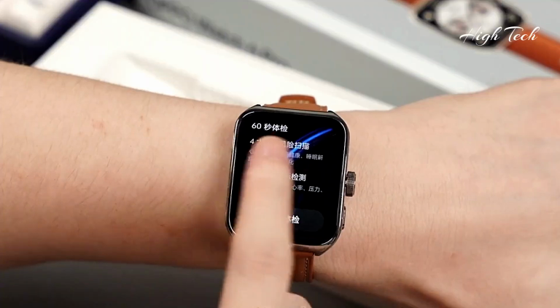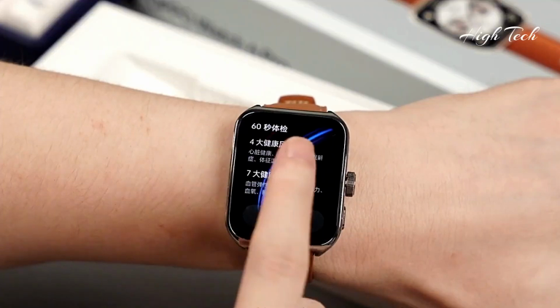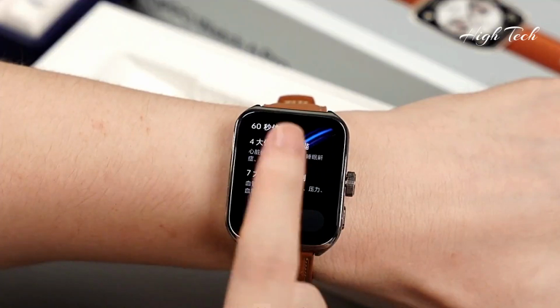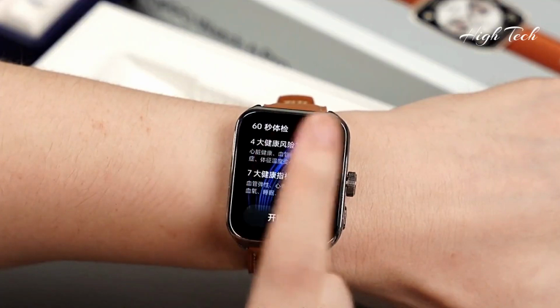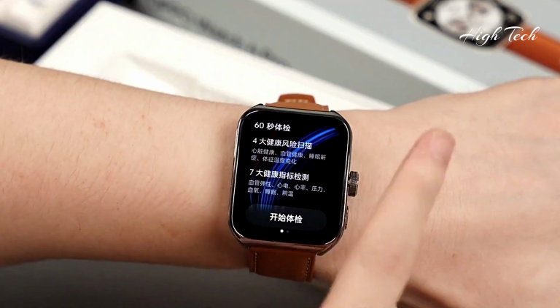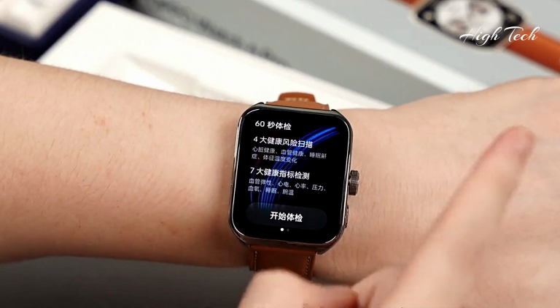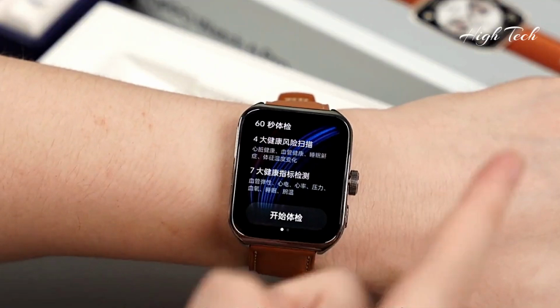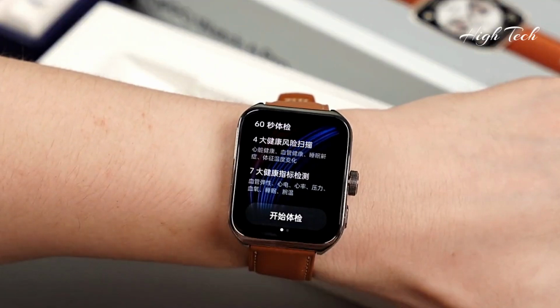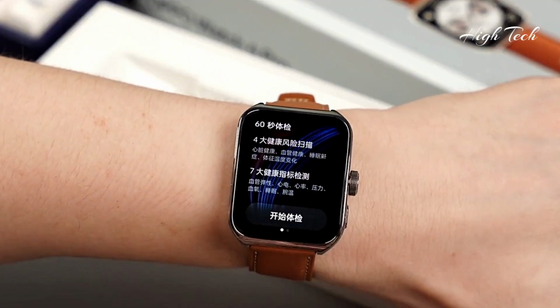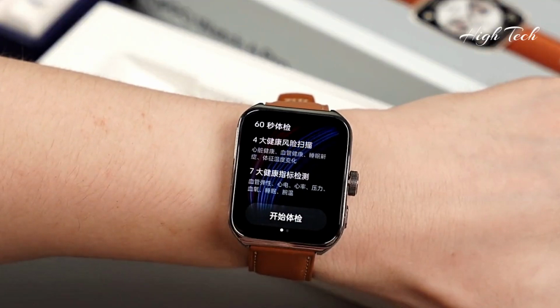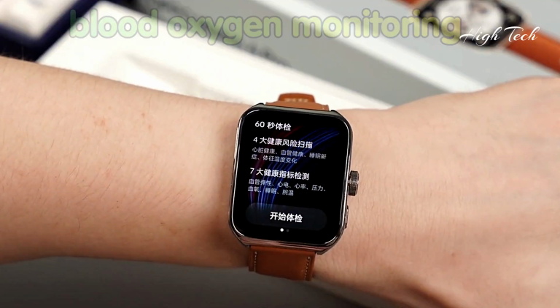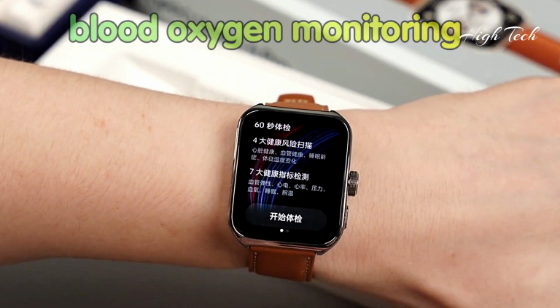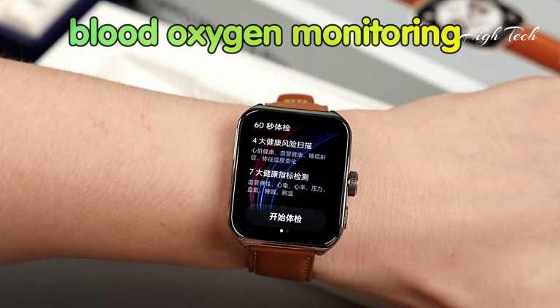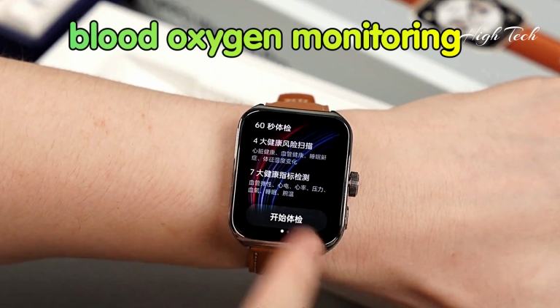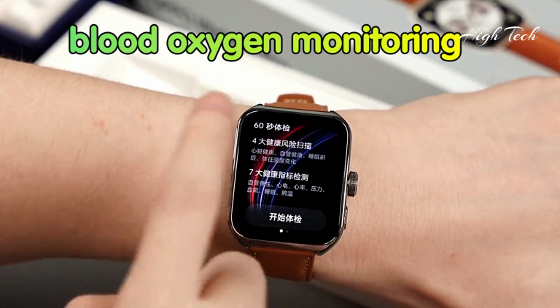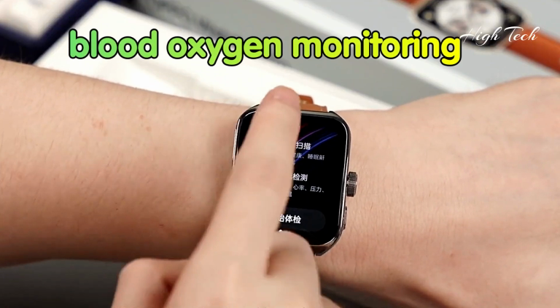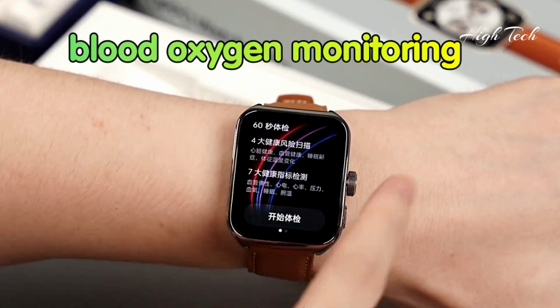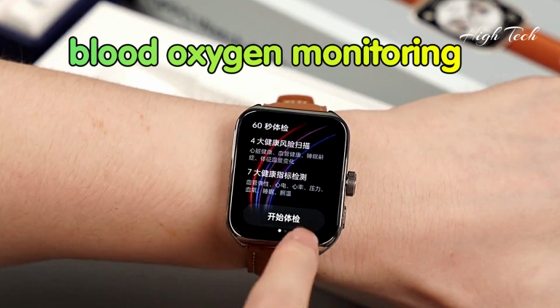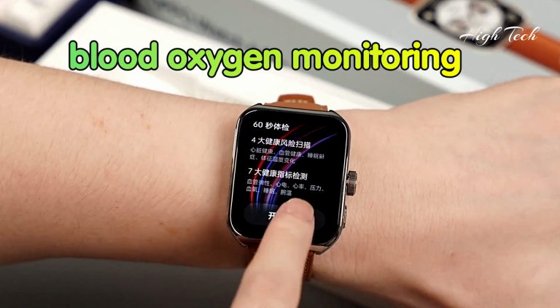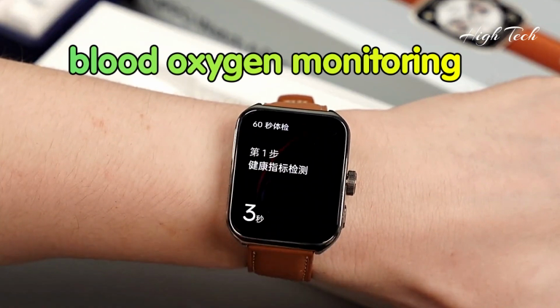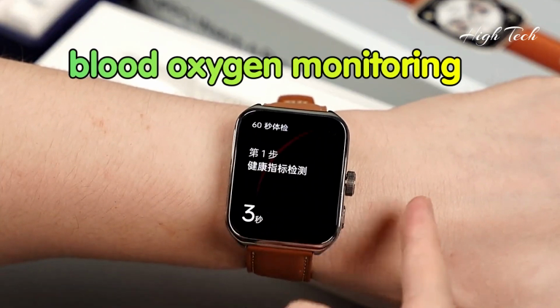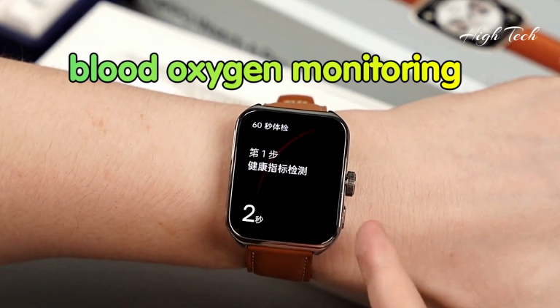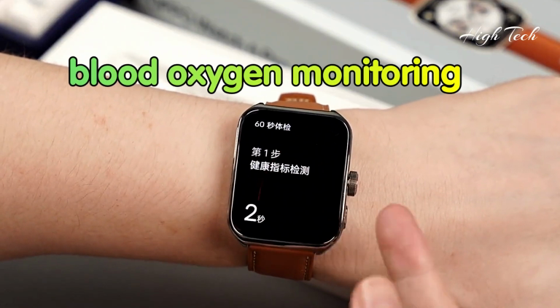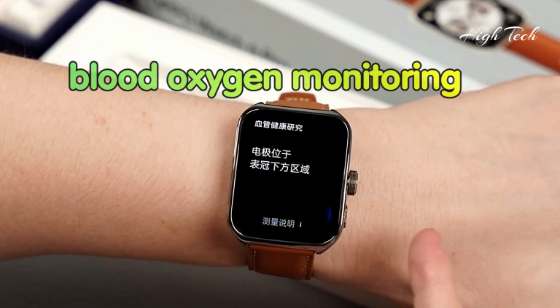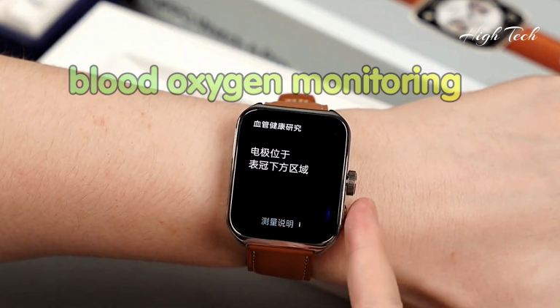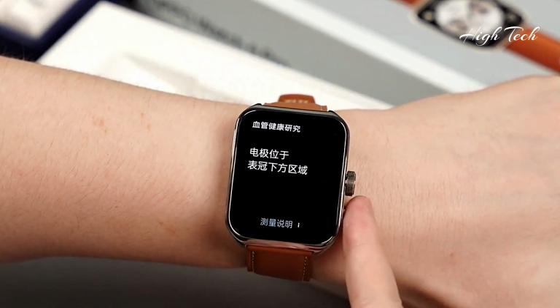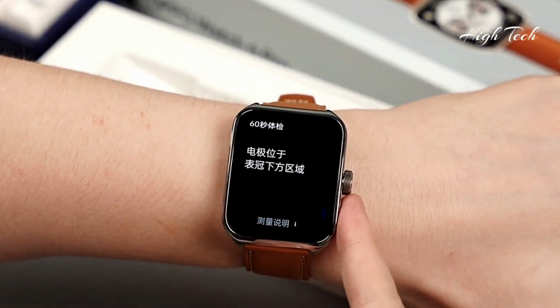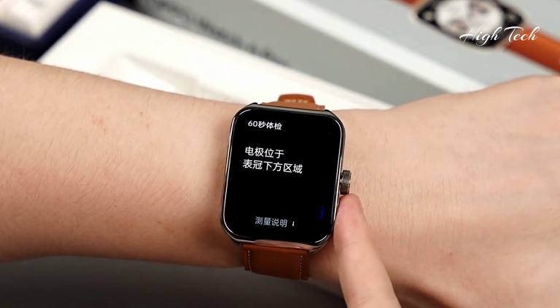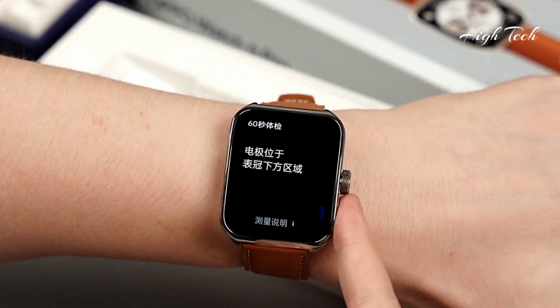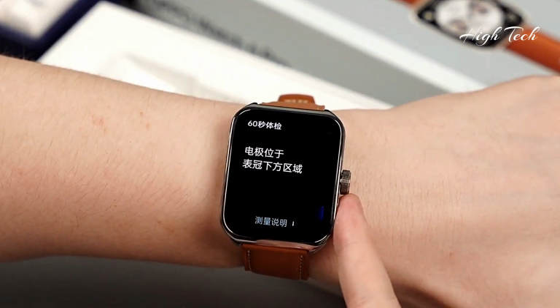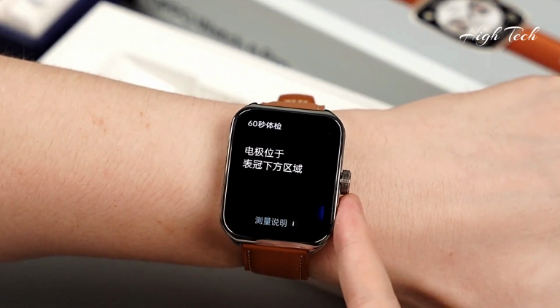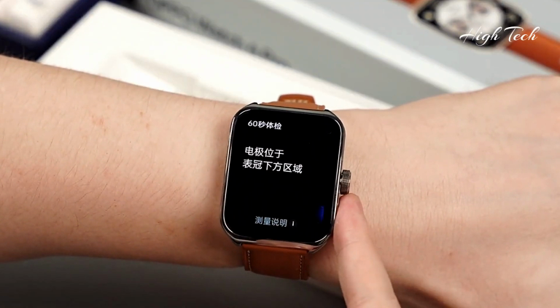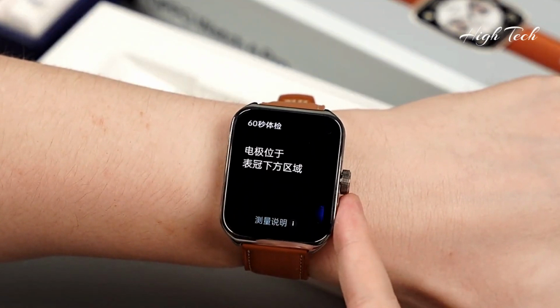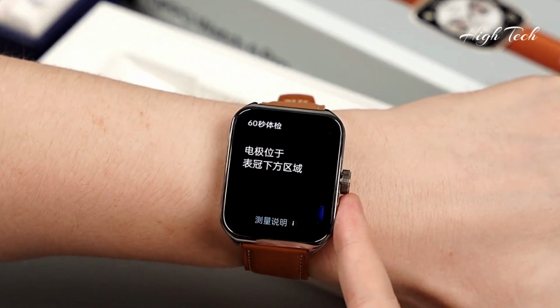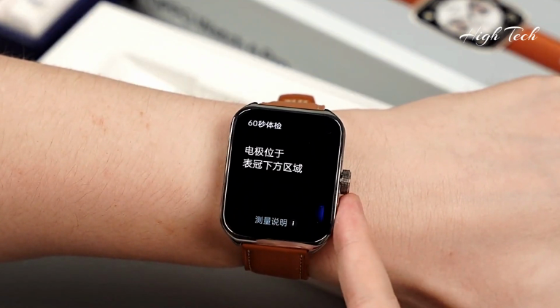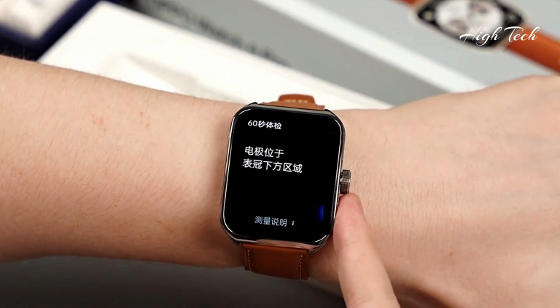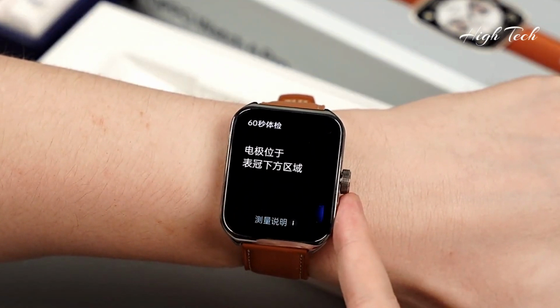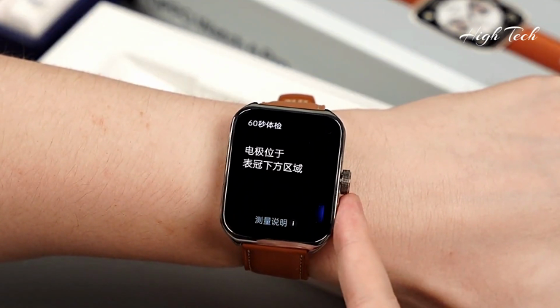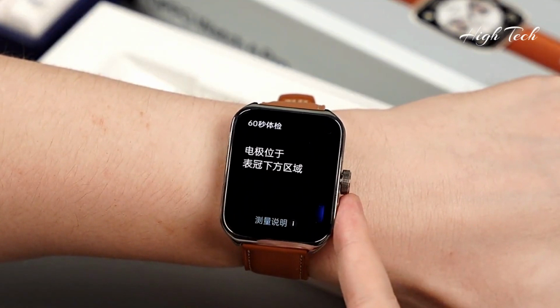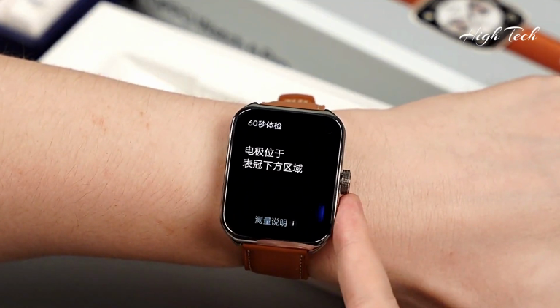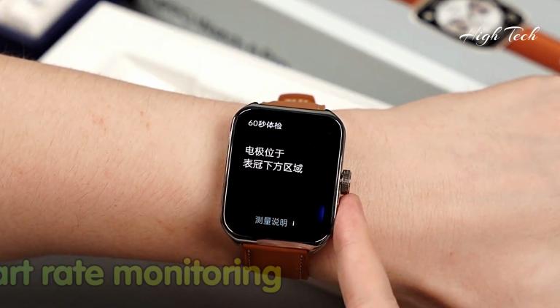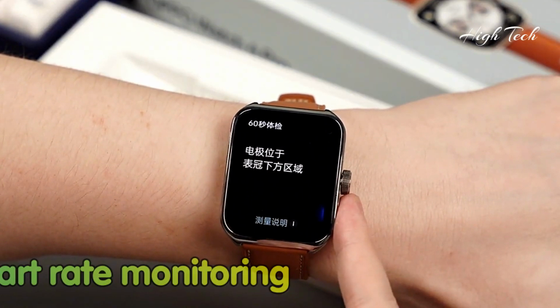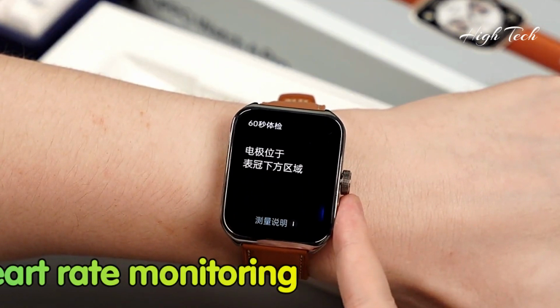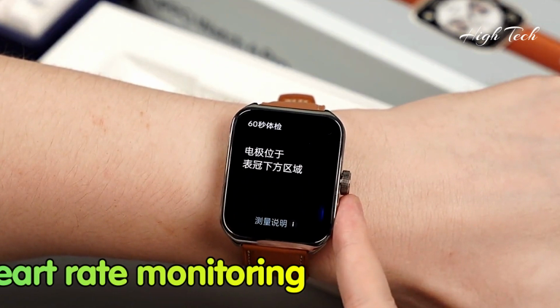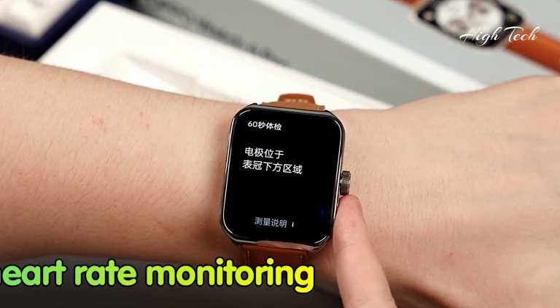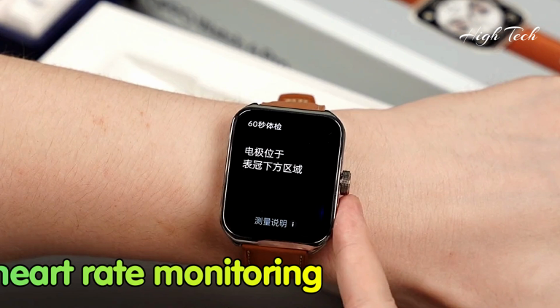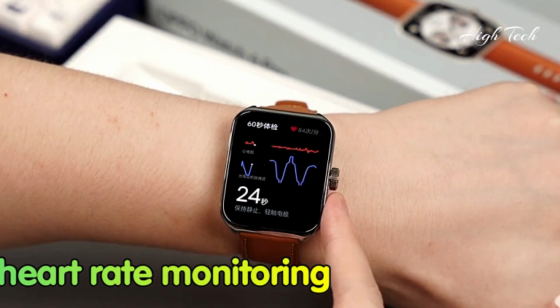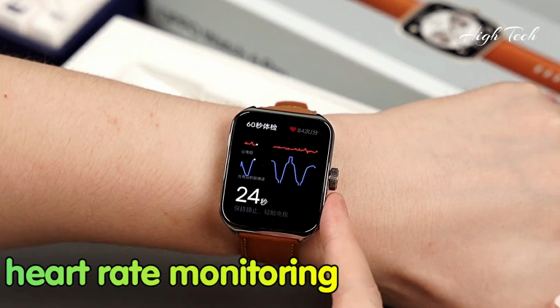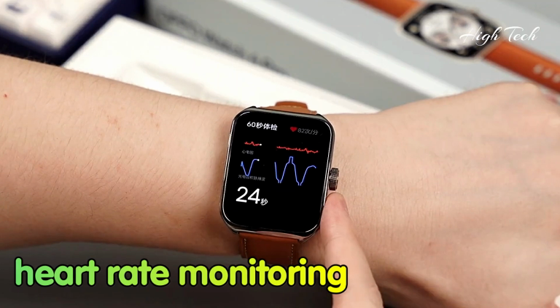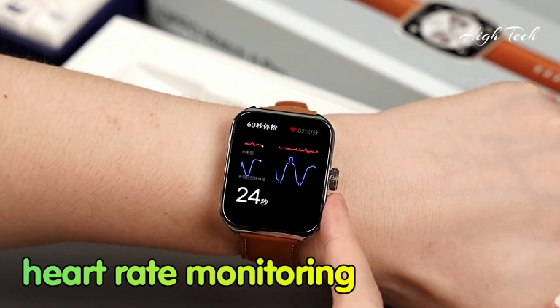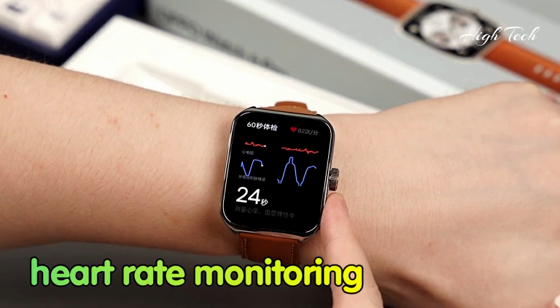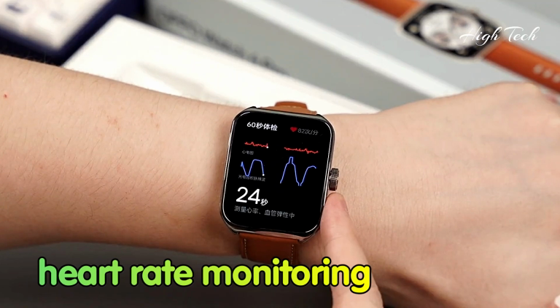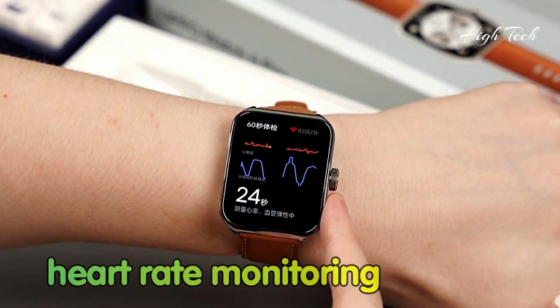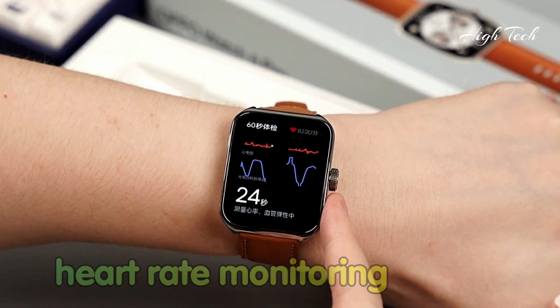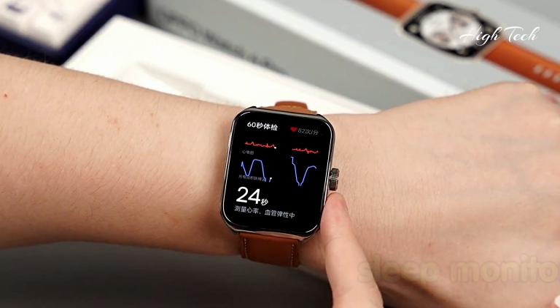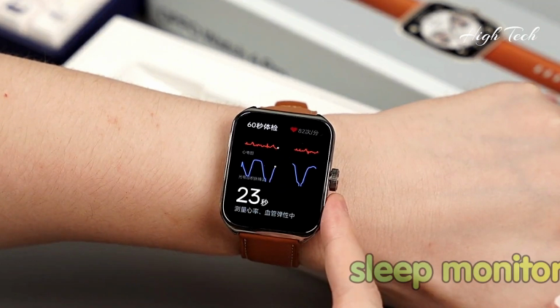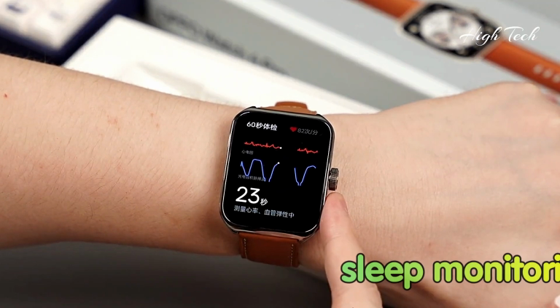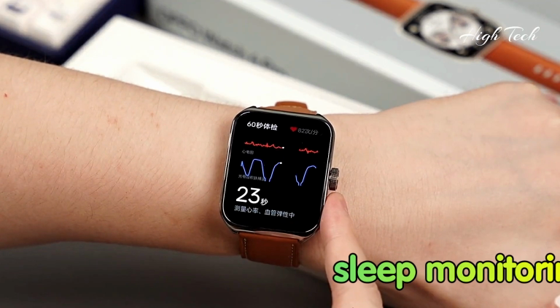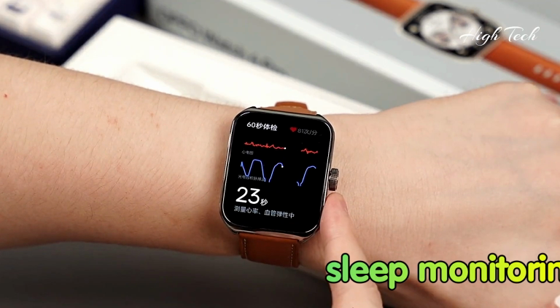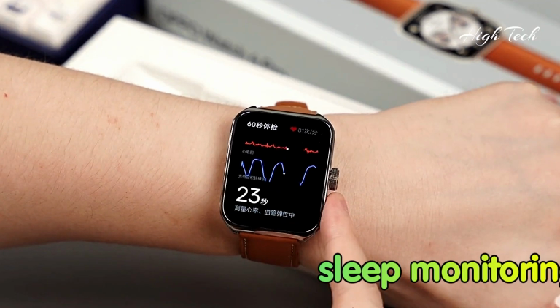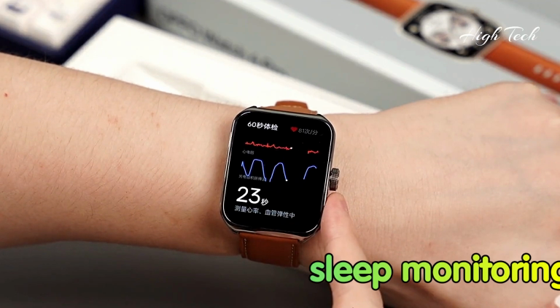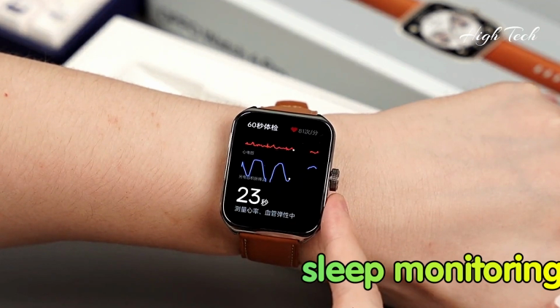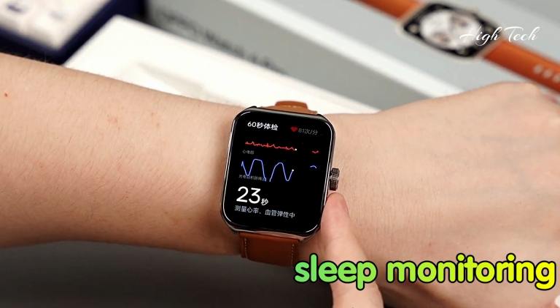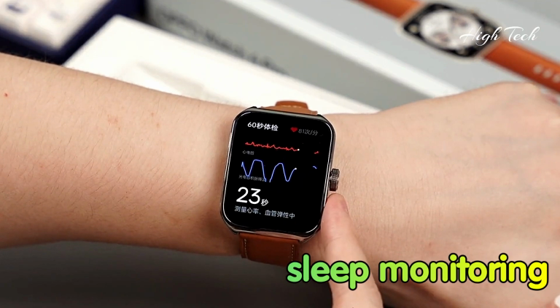Continuous Blood Oxygen Monitoring, 24-Hour Irregular Heart Rate Monitoring, Sleep Monitoring.